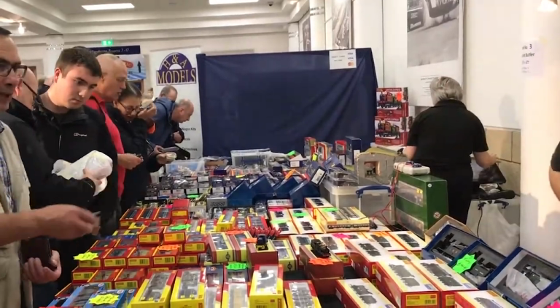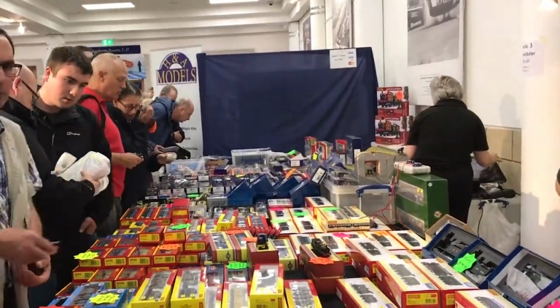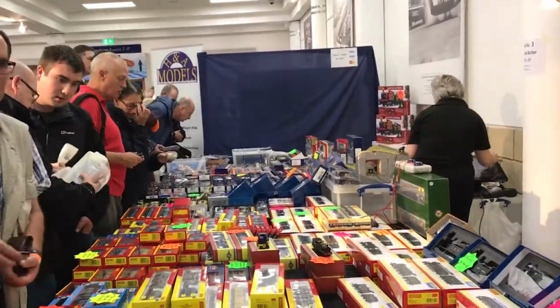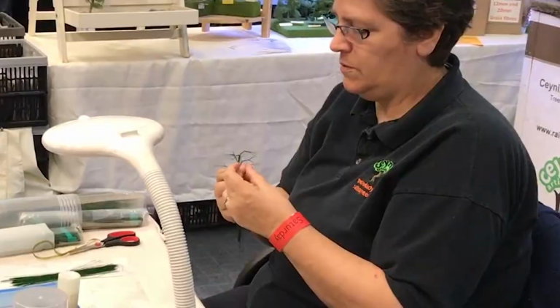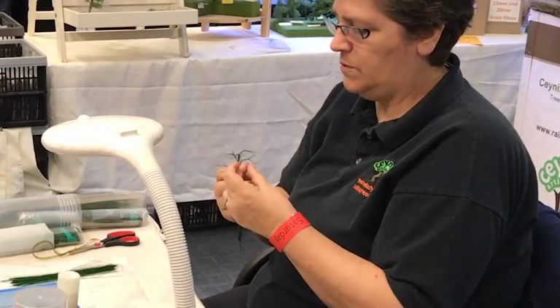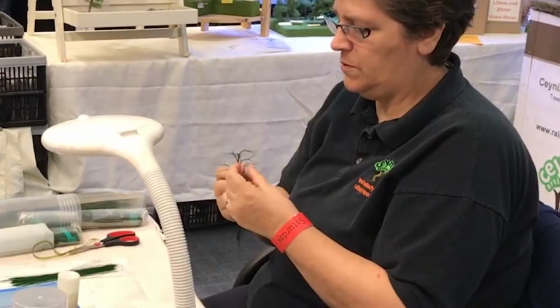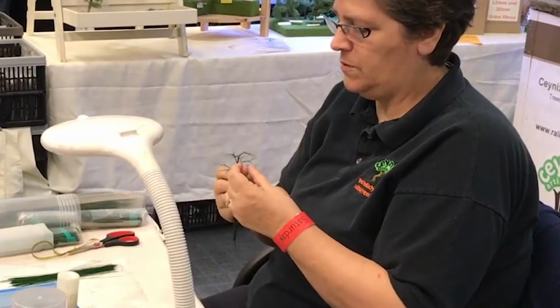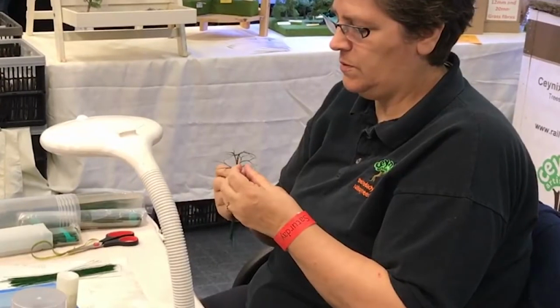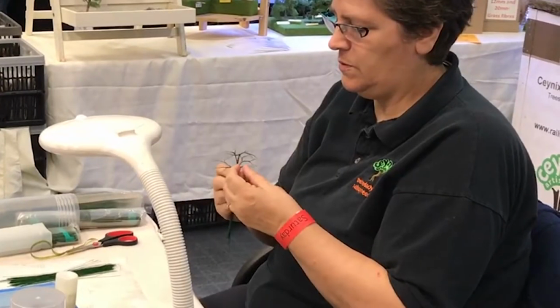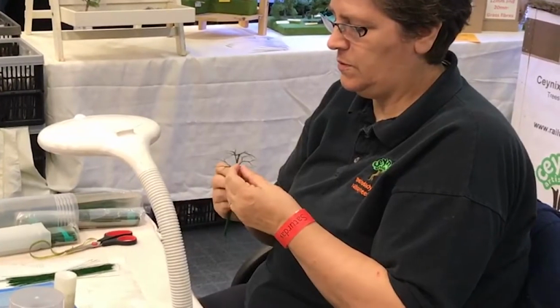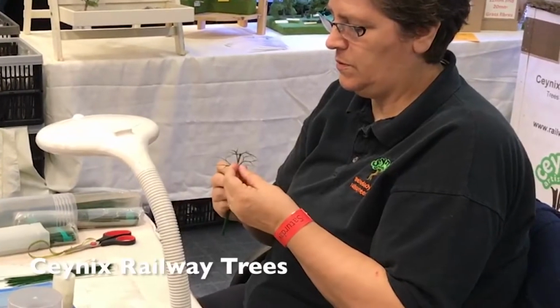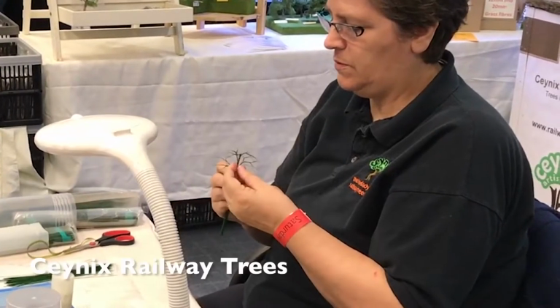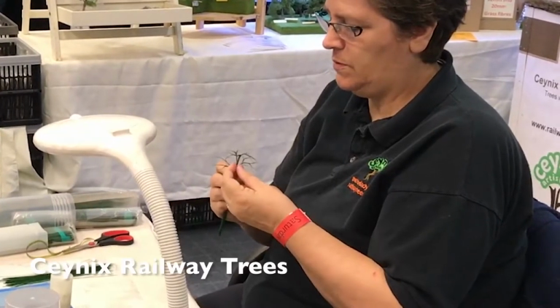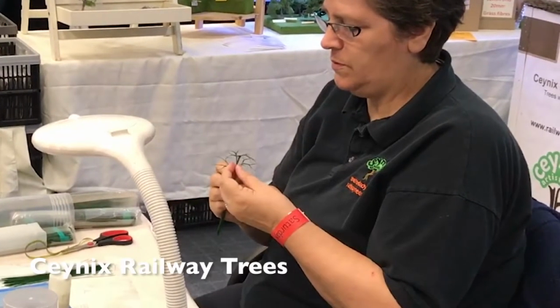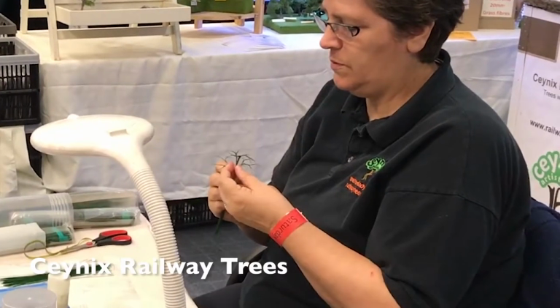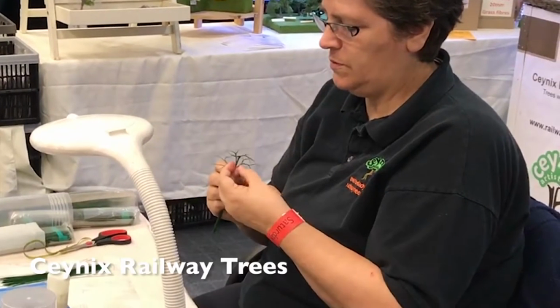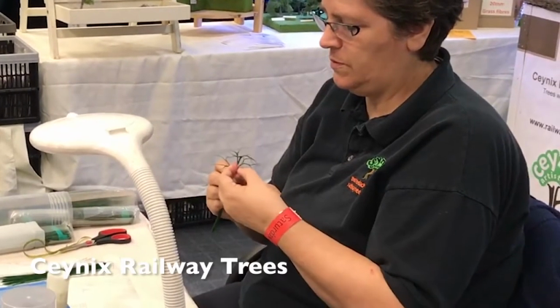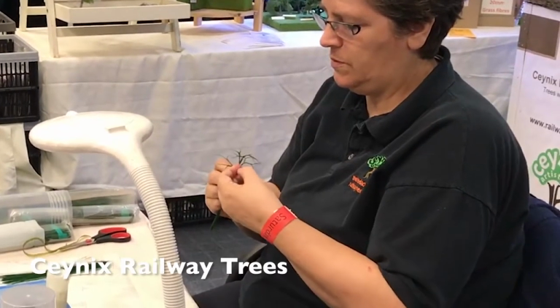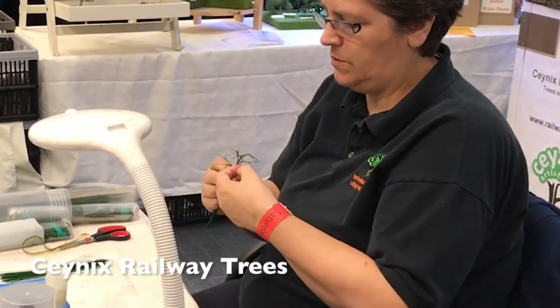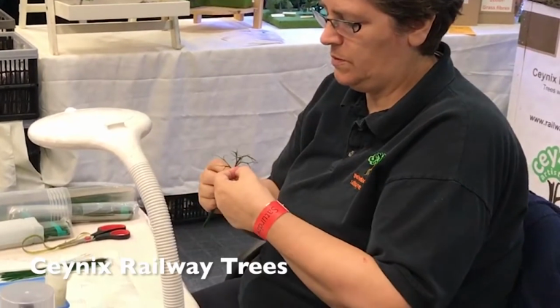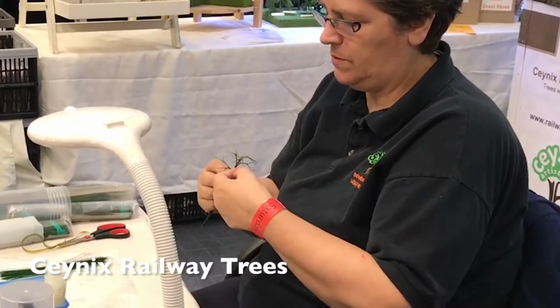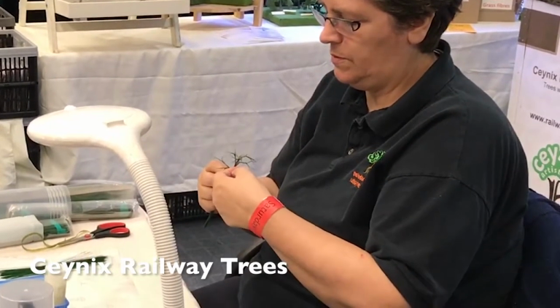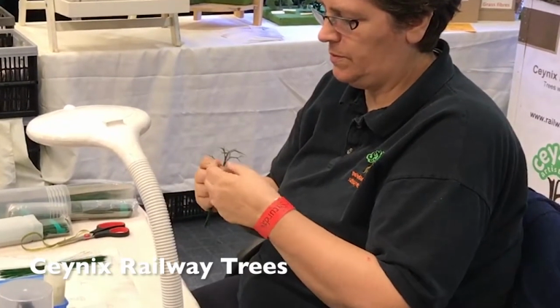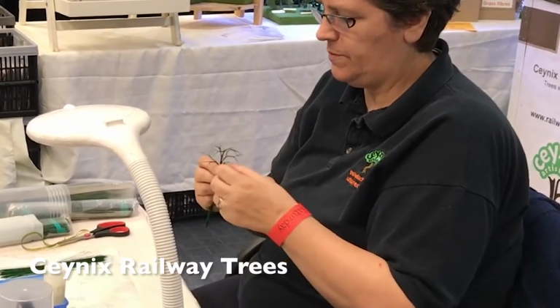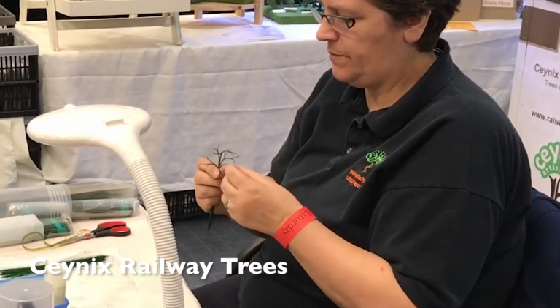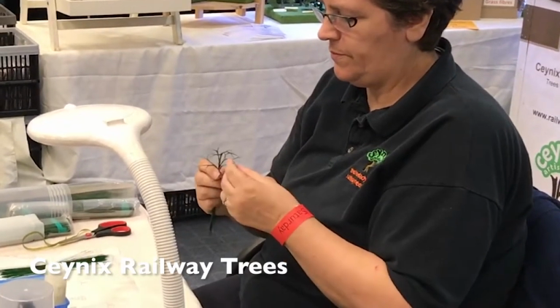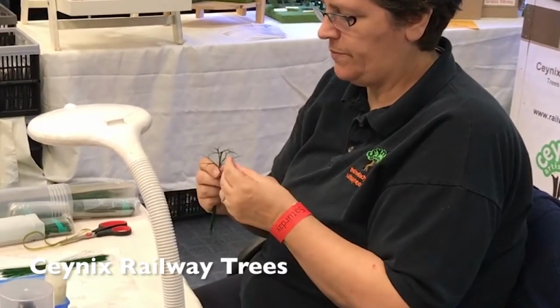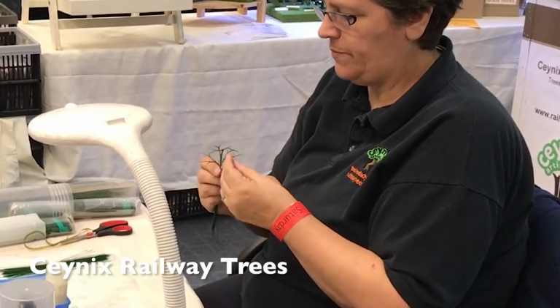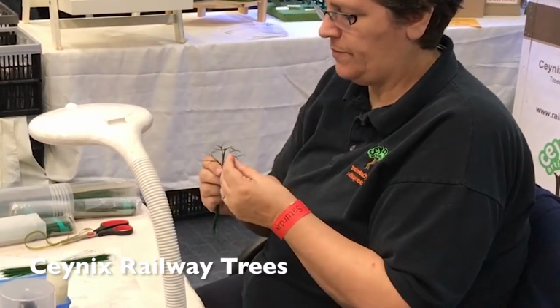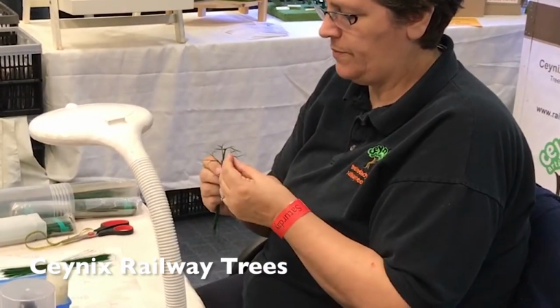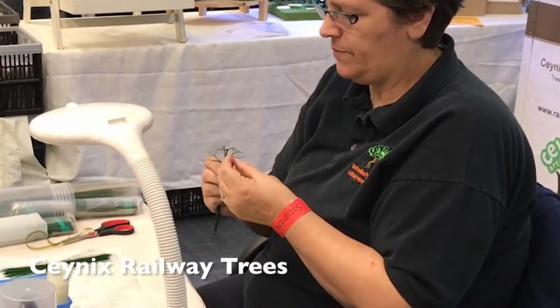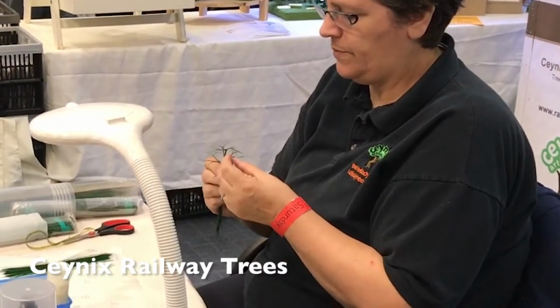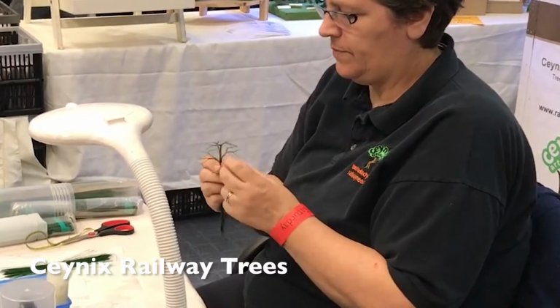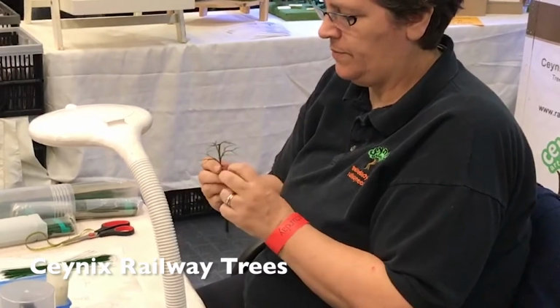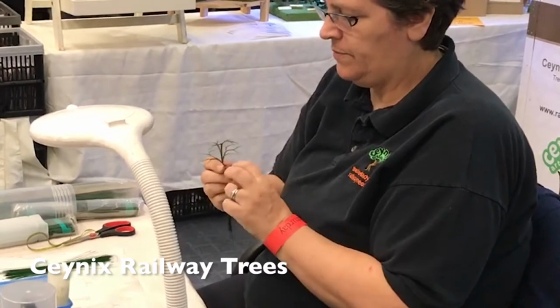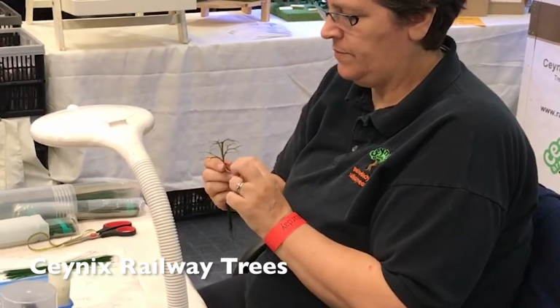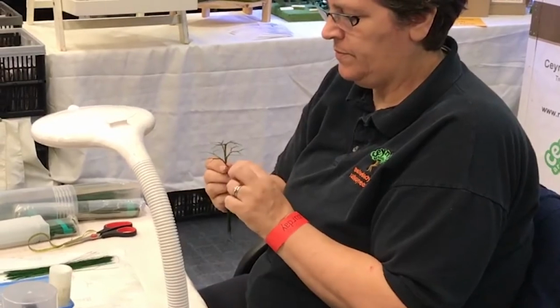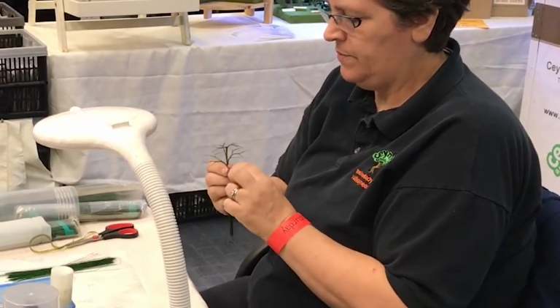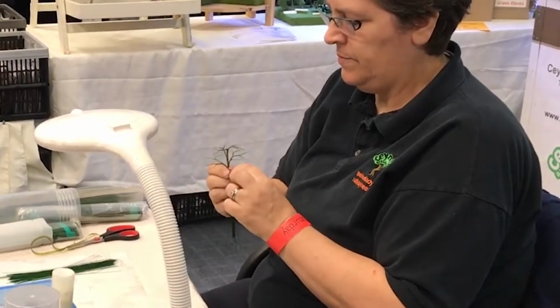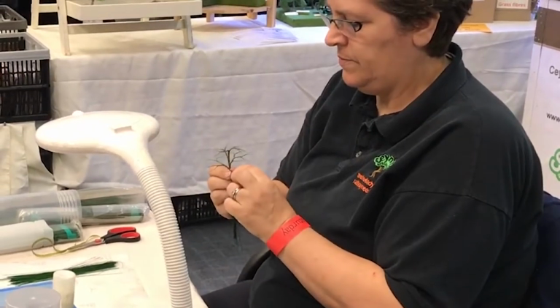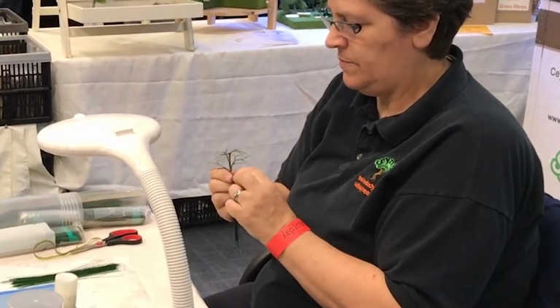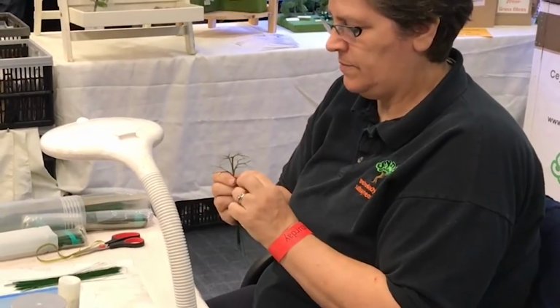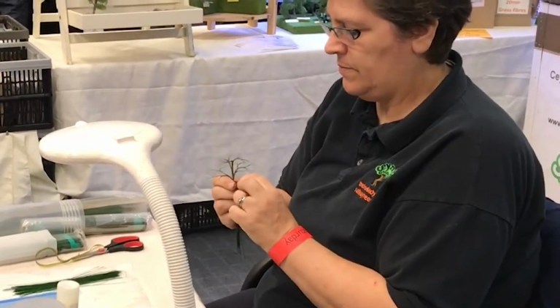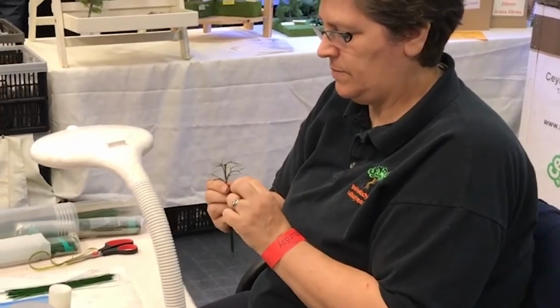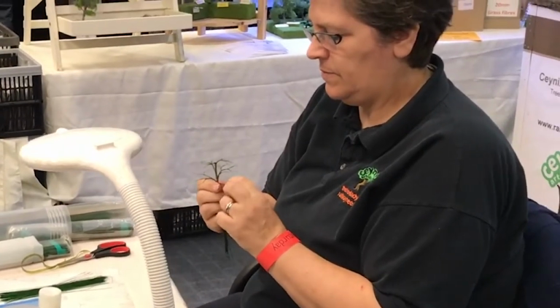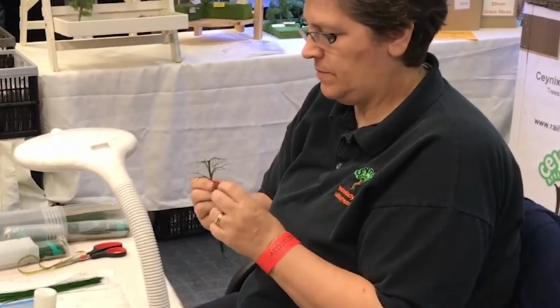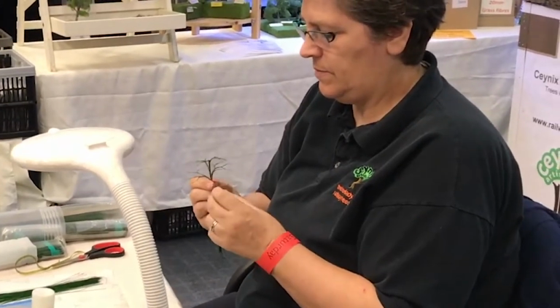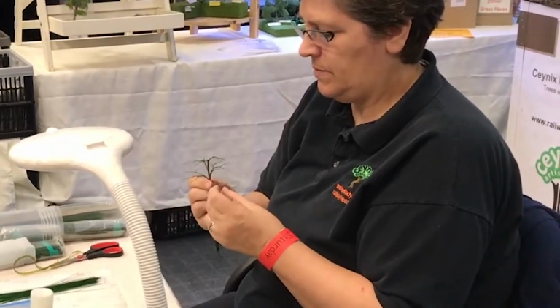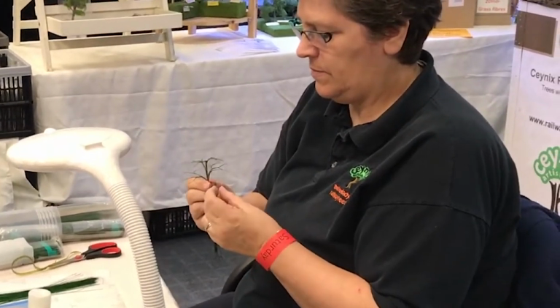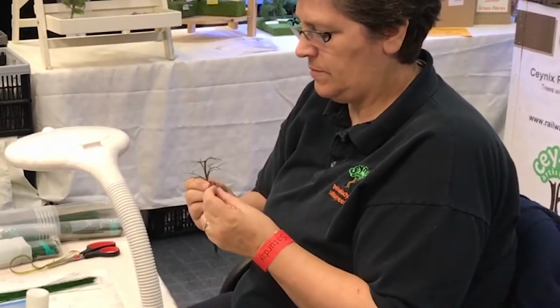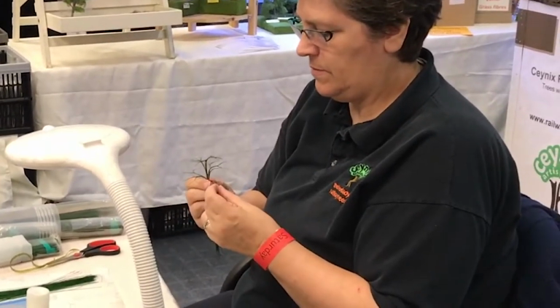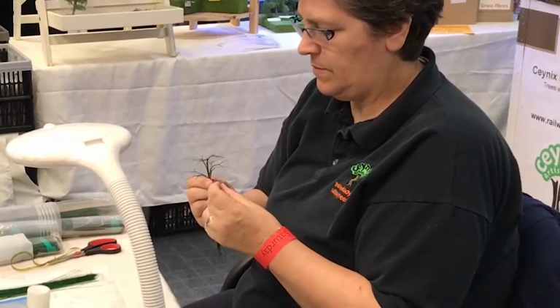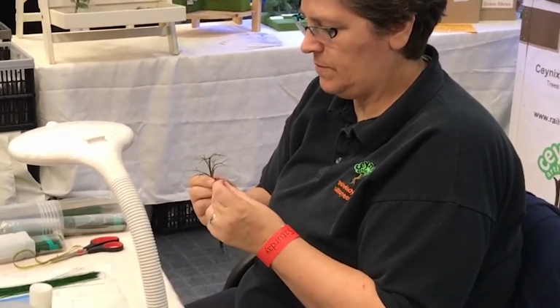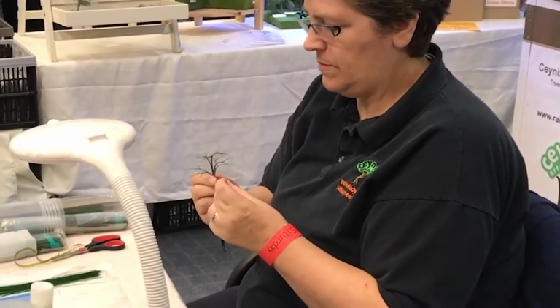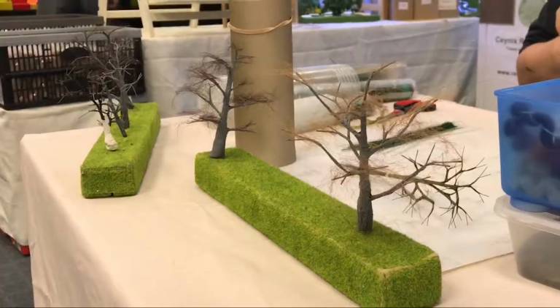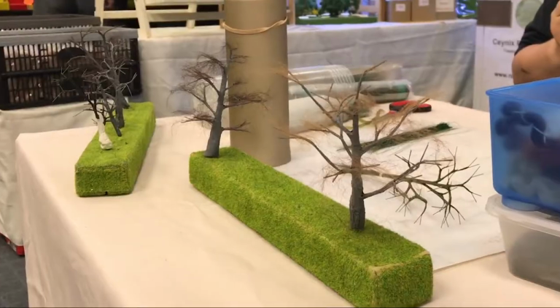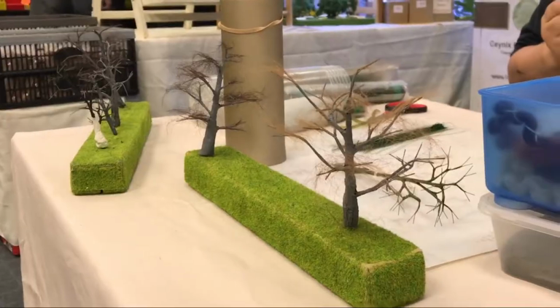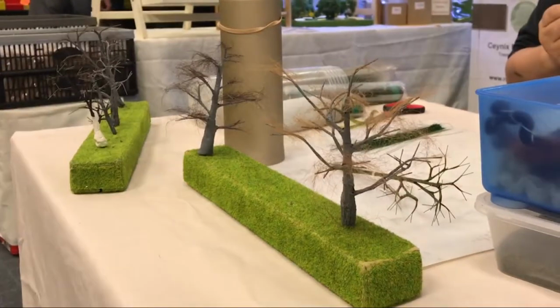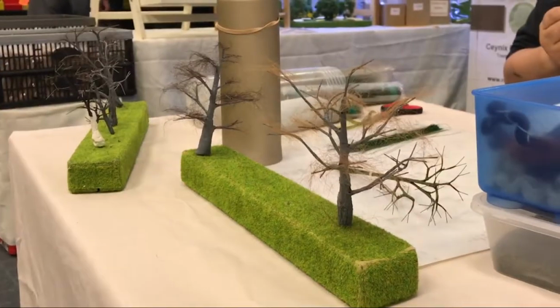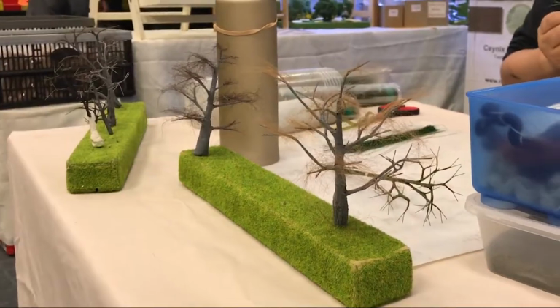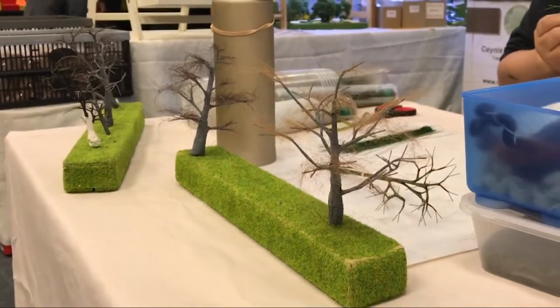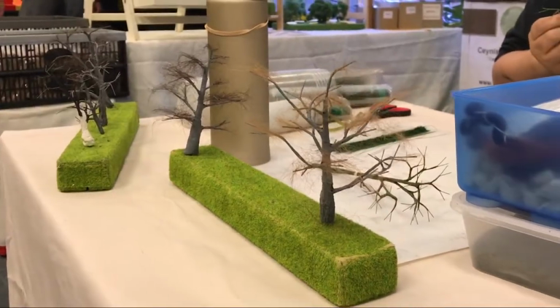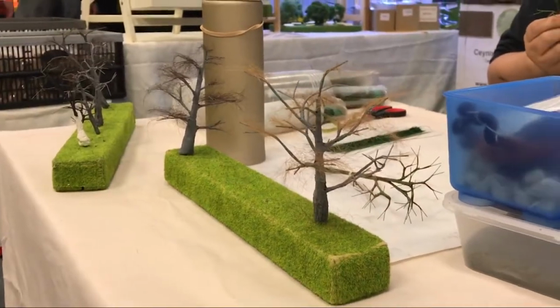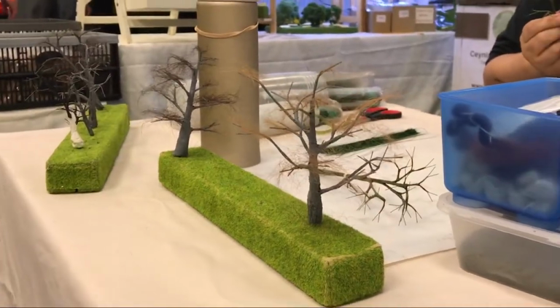One of a number of demonstrations going on was by Scenics, which produced hand-crafted scale-model trees.